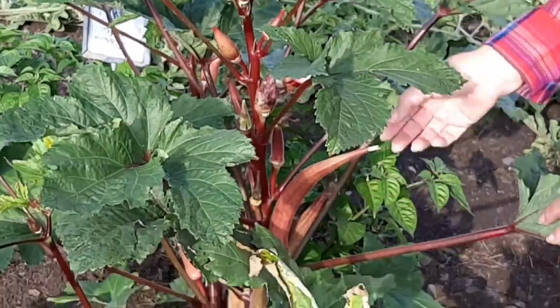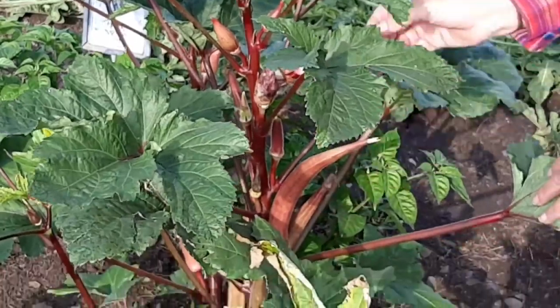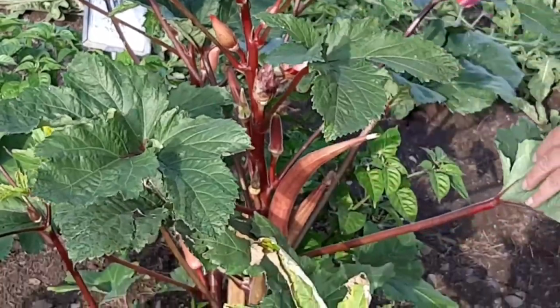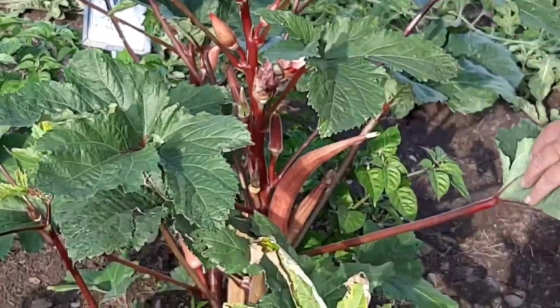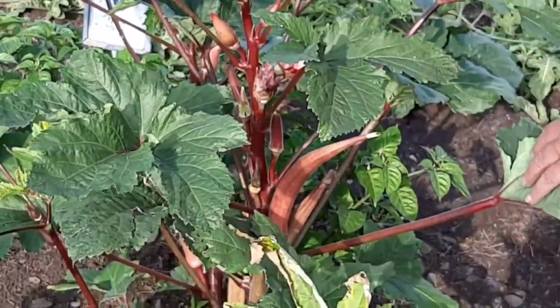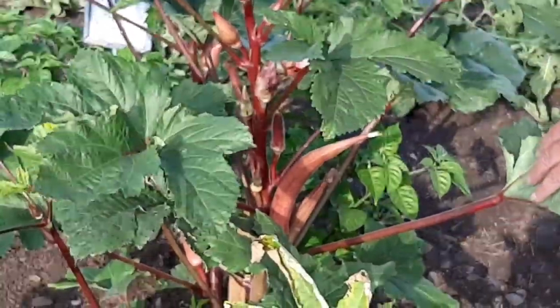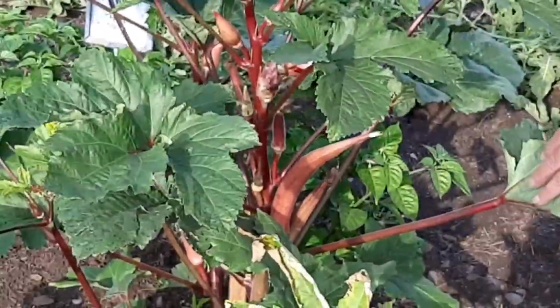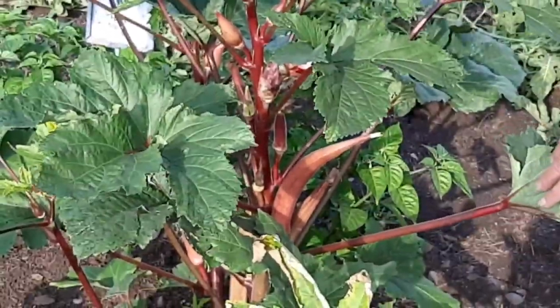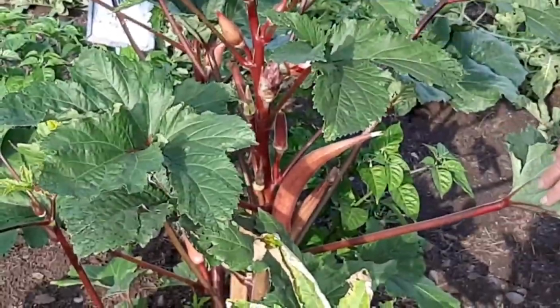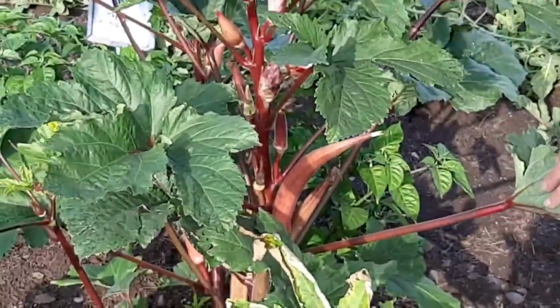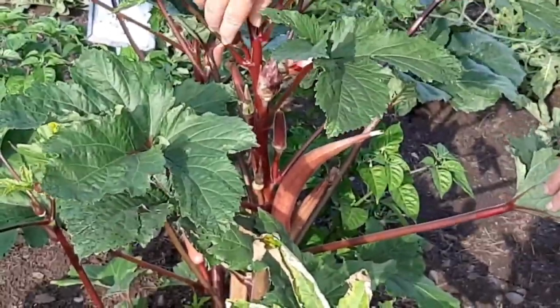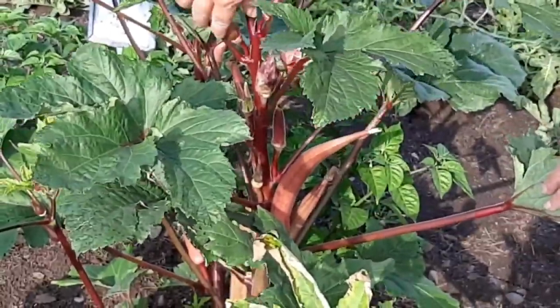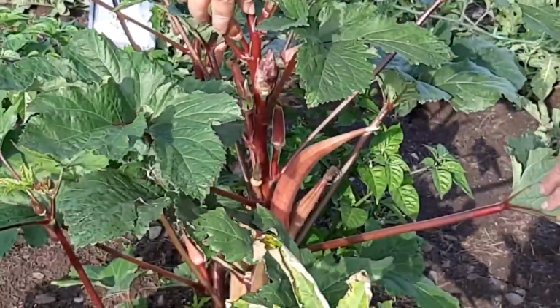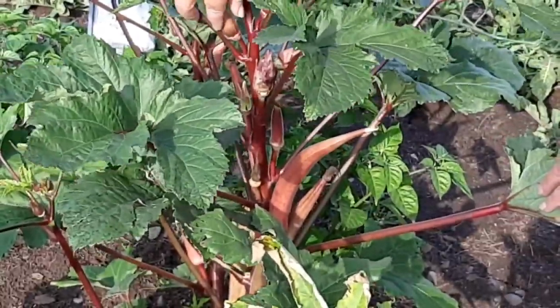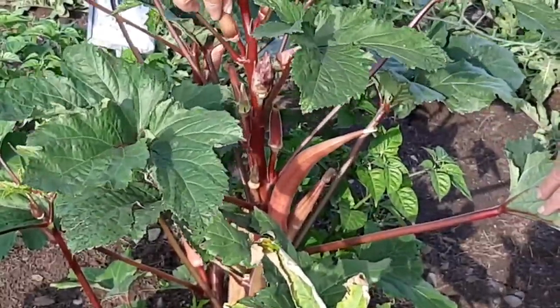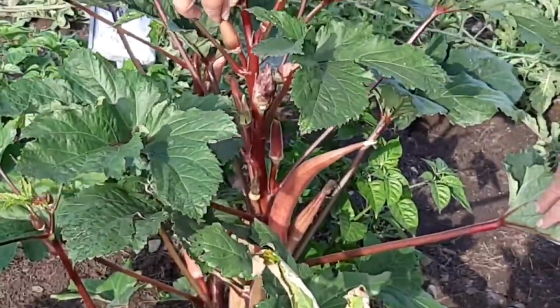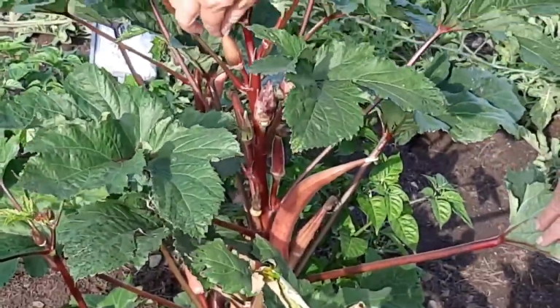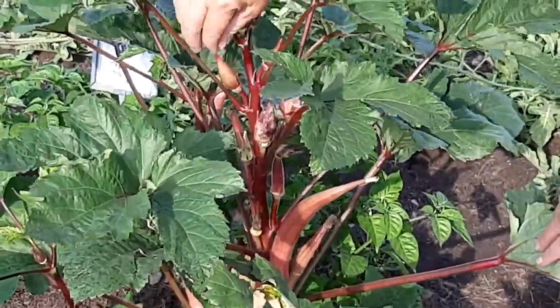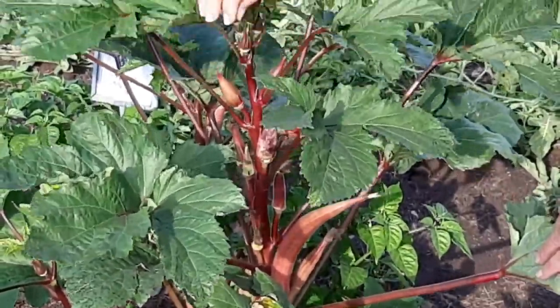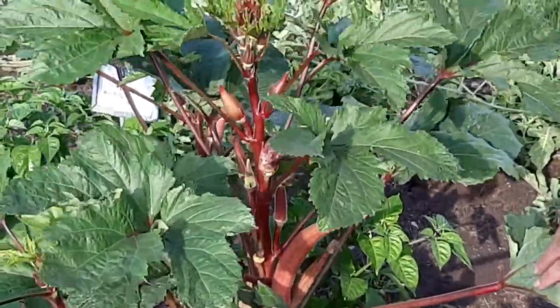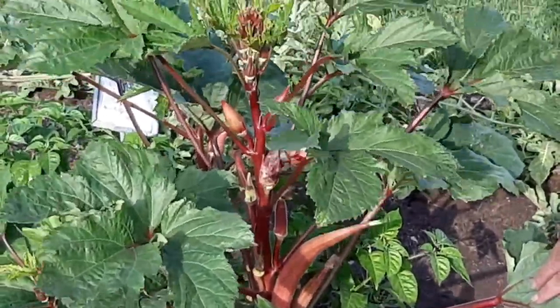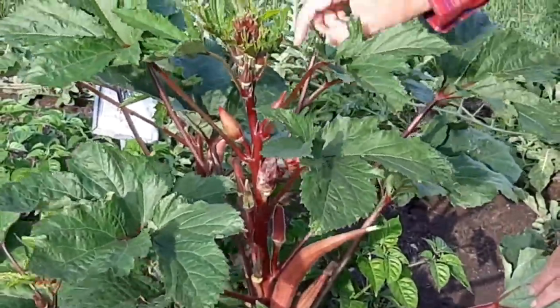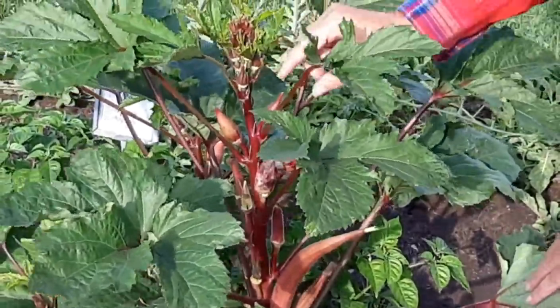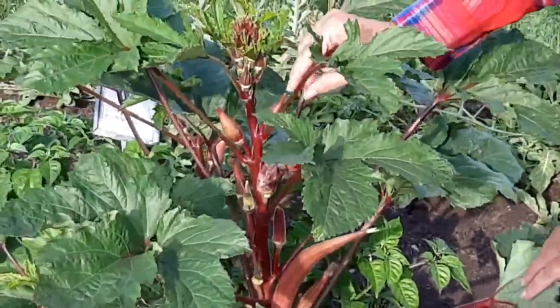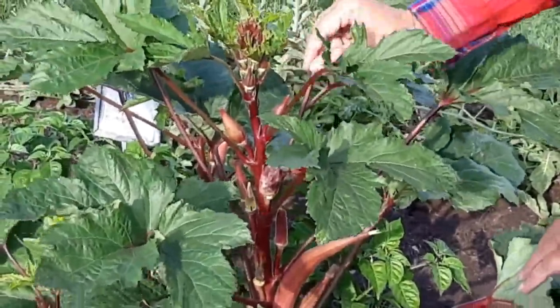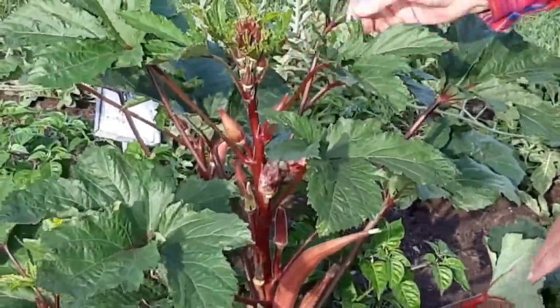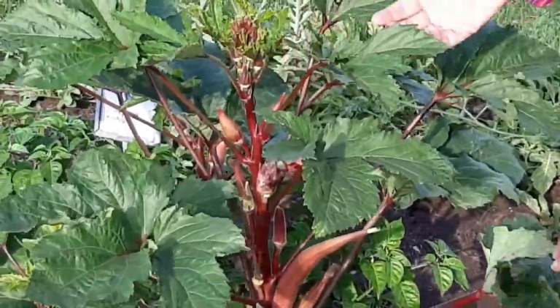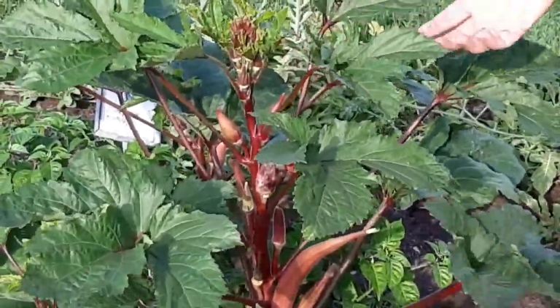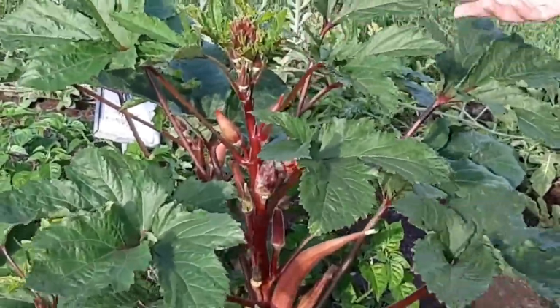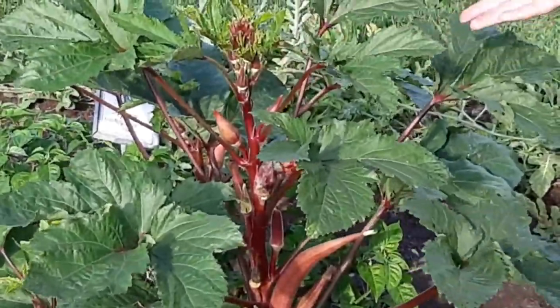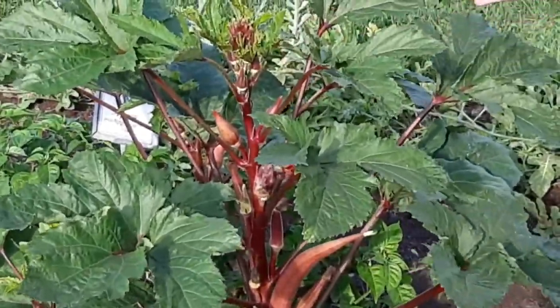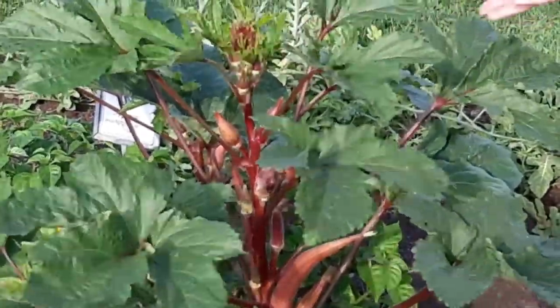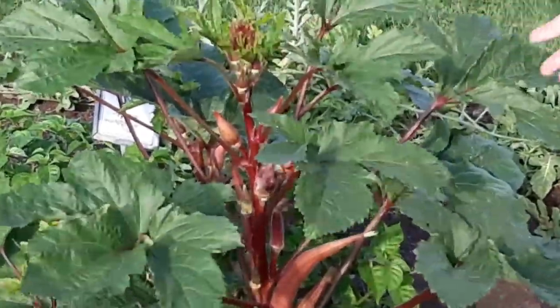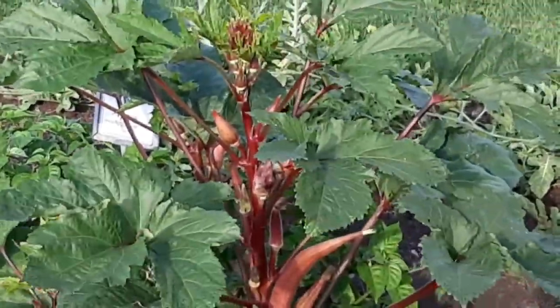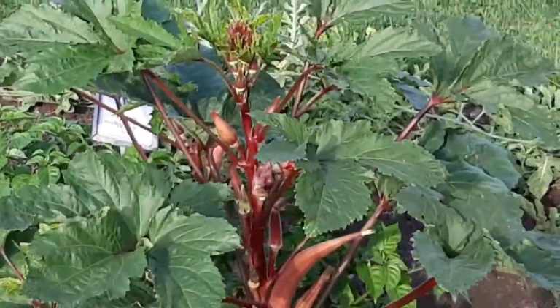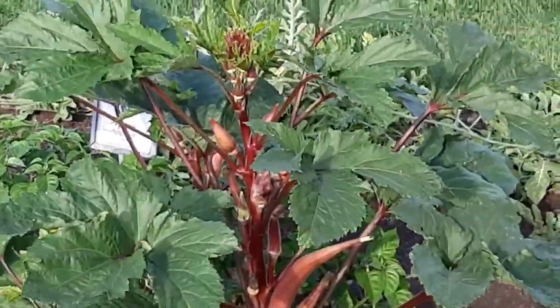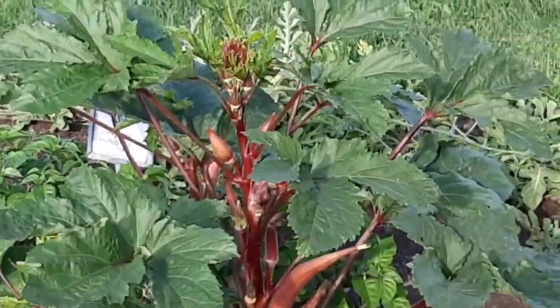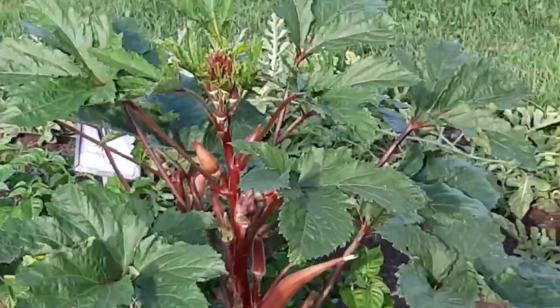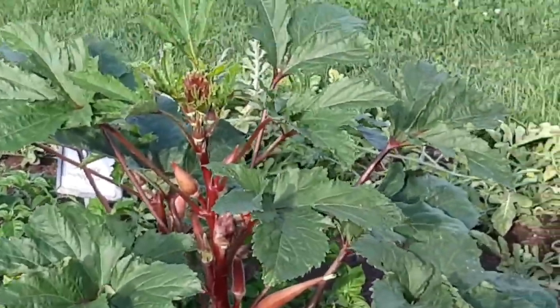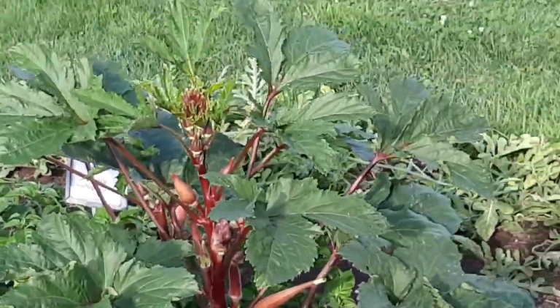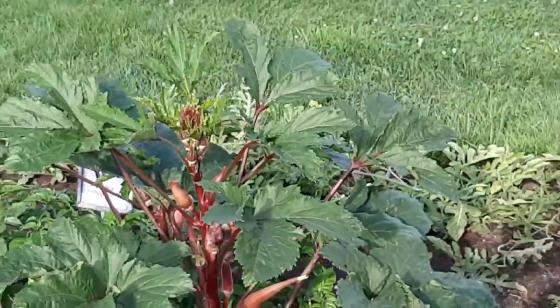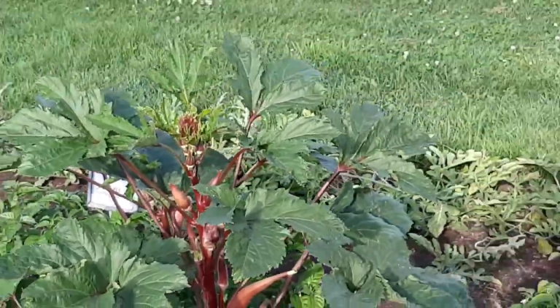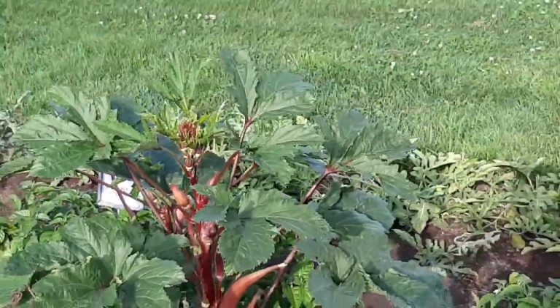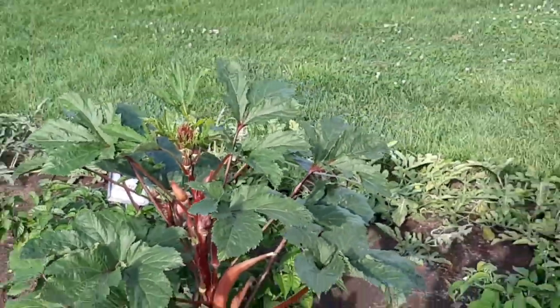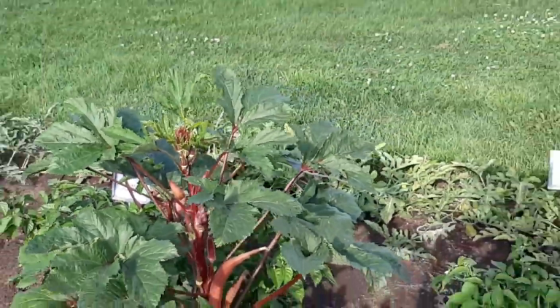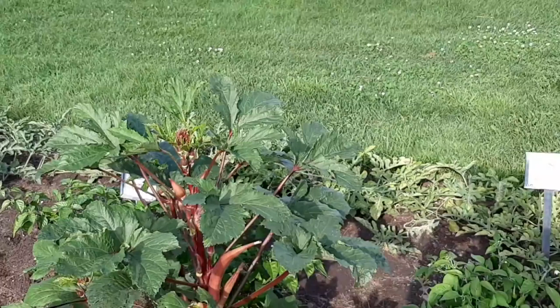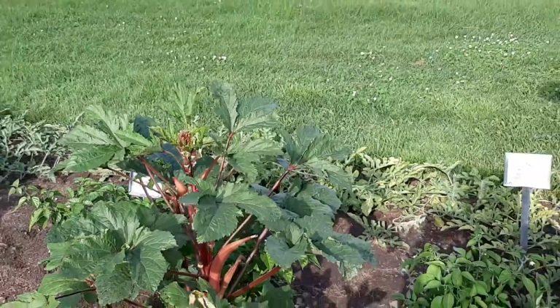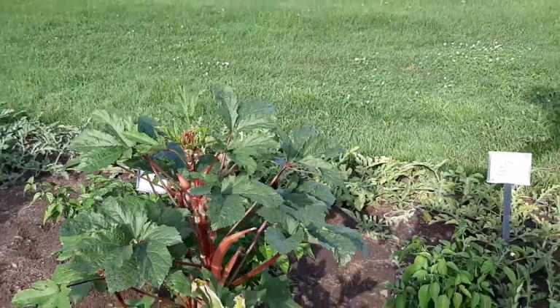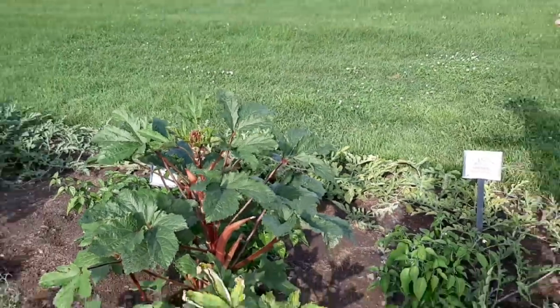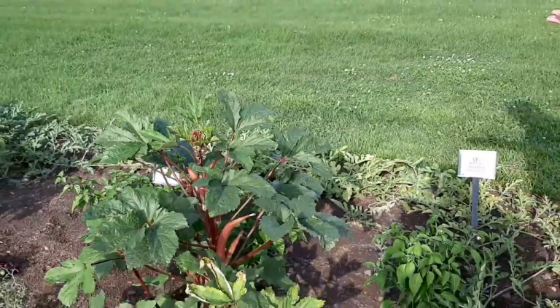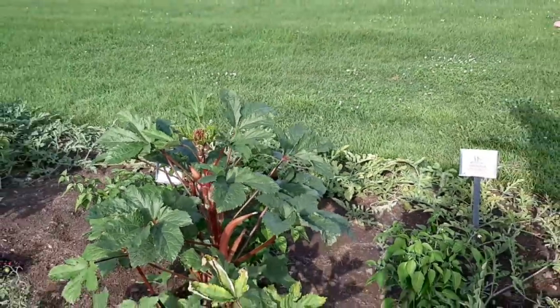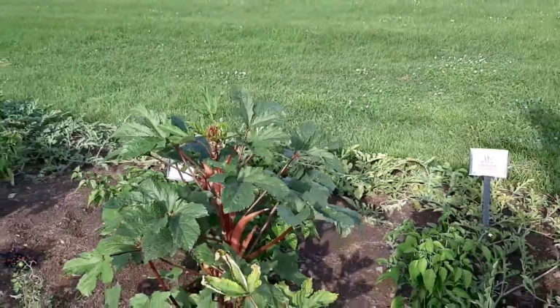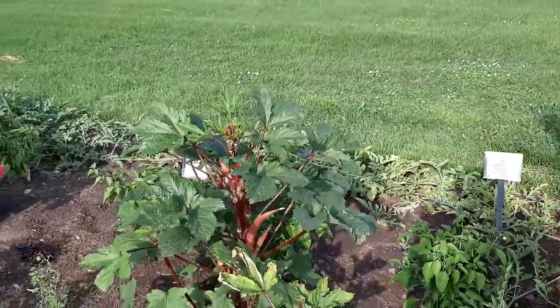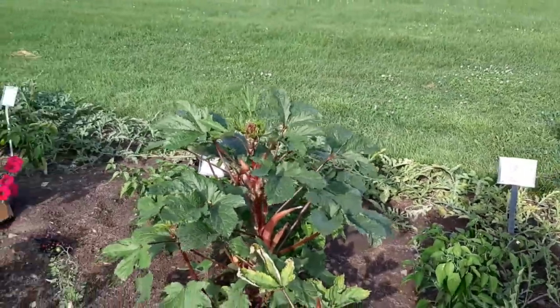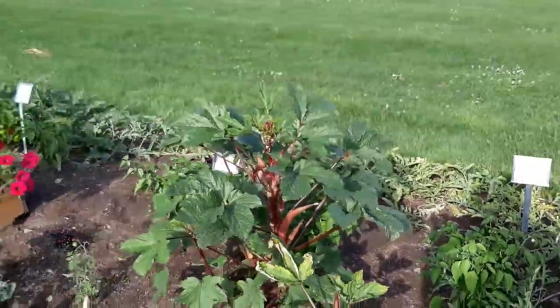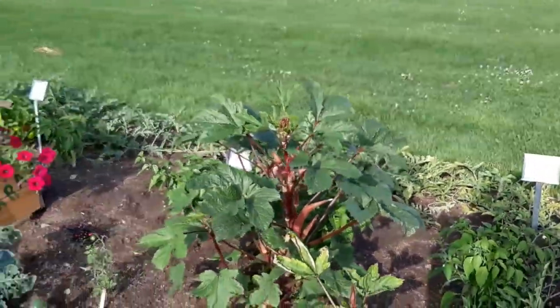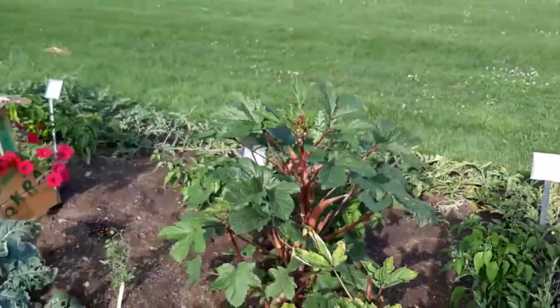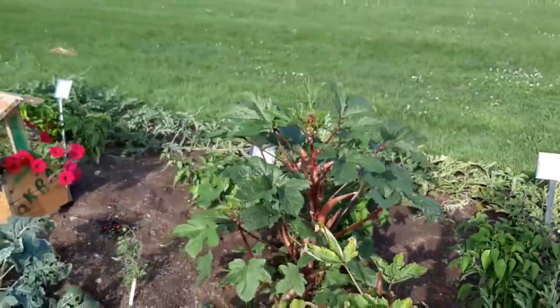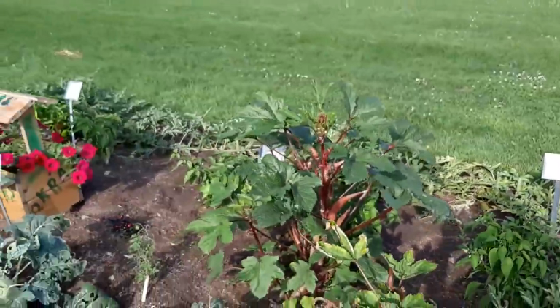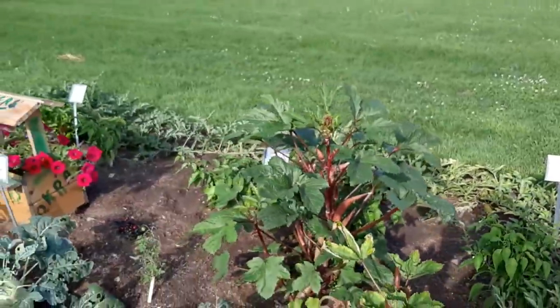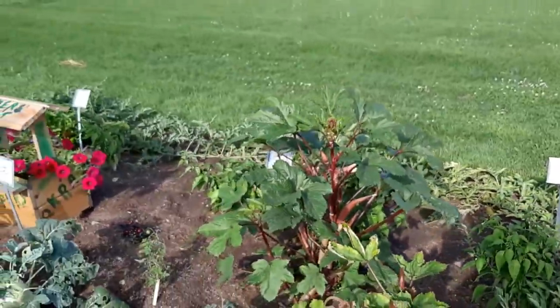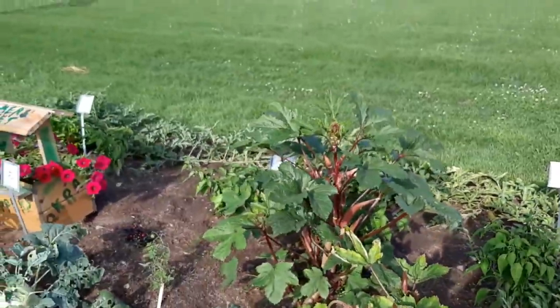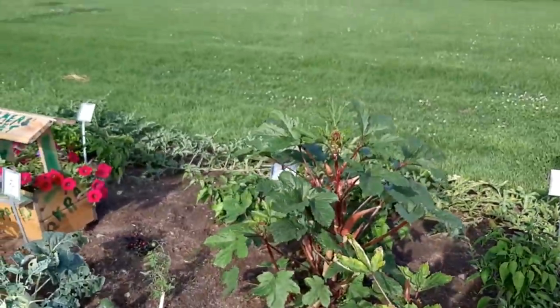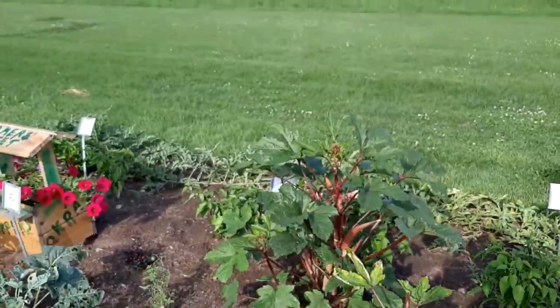Some of these are not quite ready yet, but I just think it's a beautiful plant and they do so well here in Wisconsin.